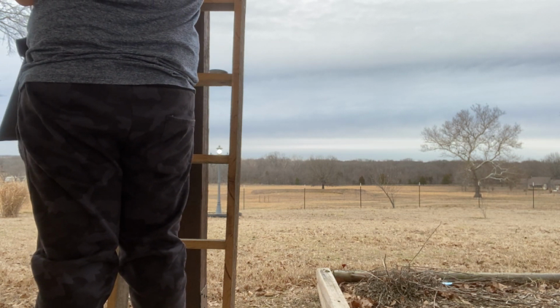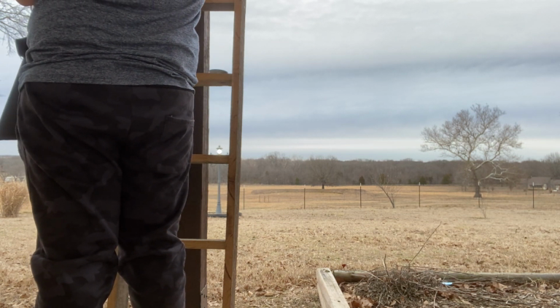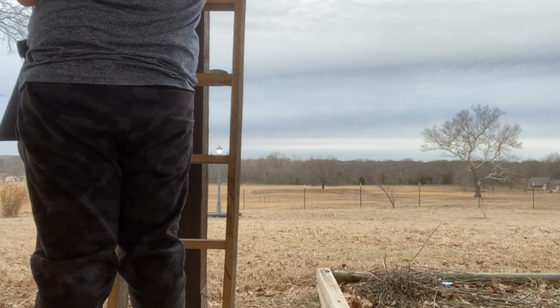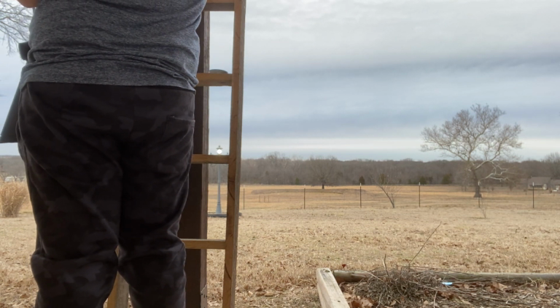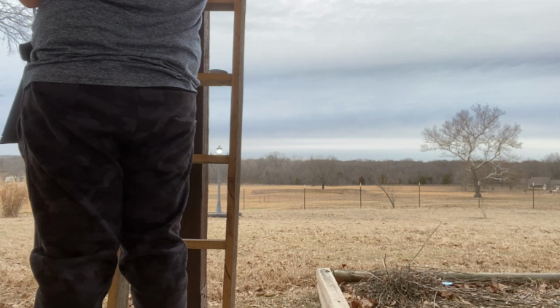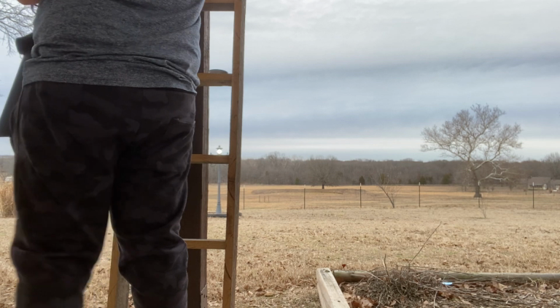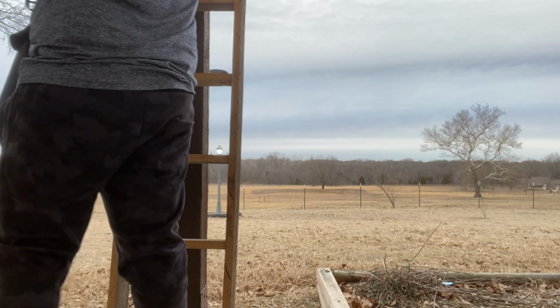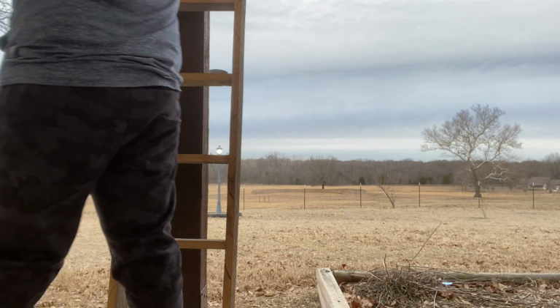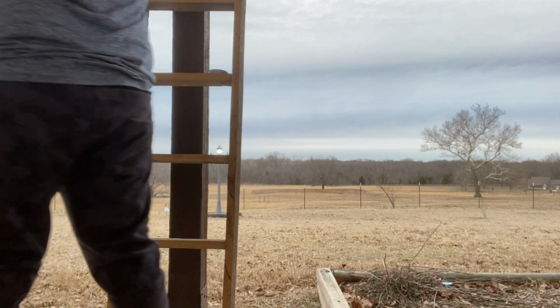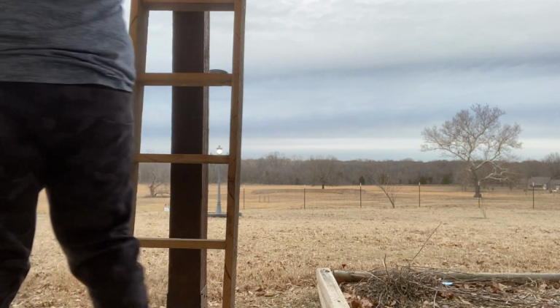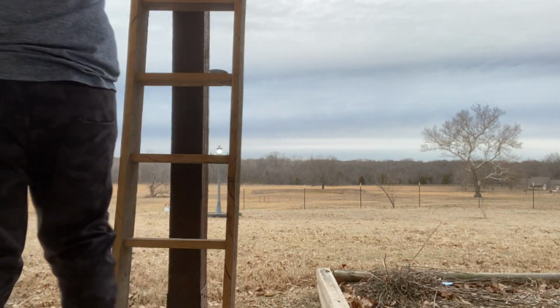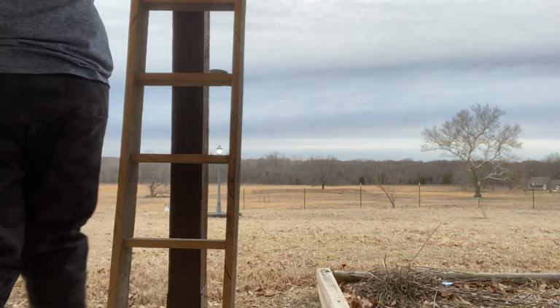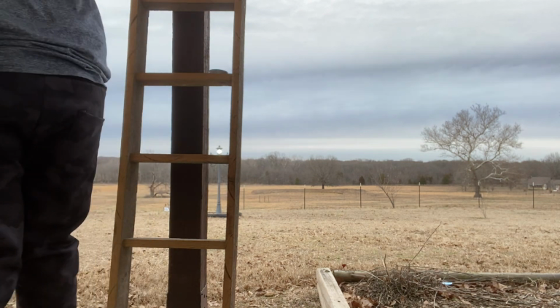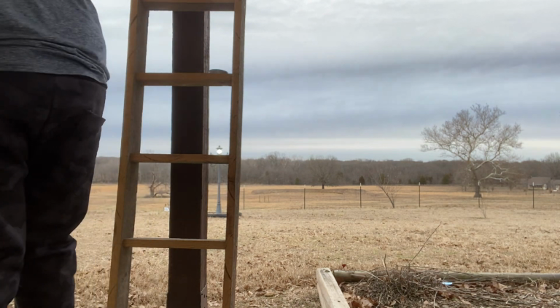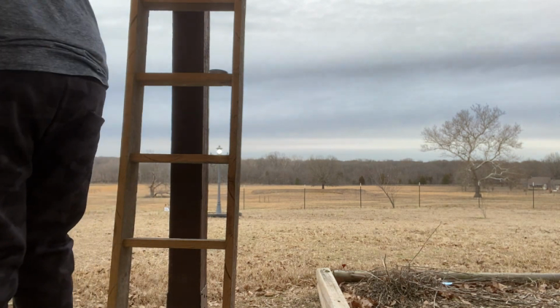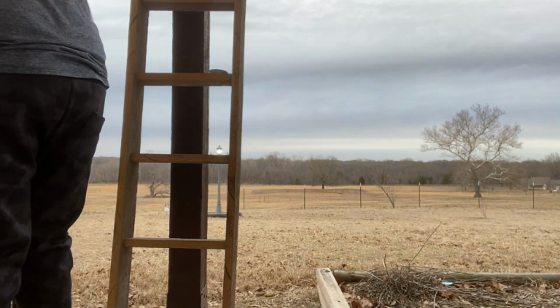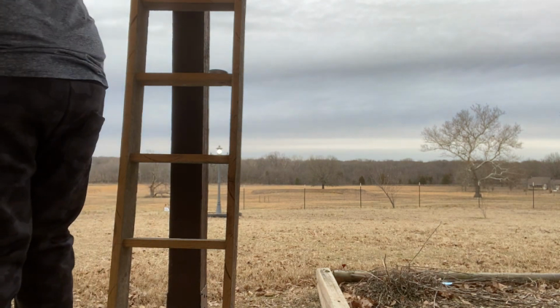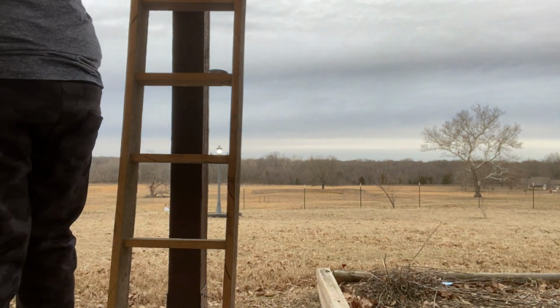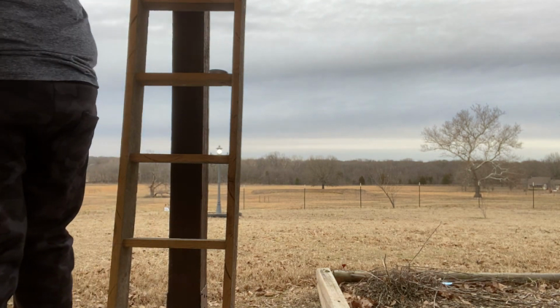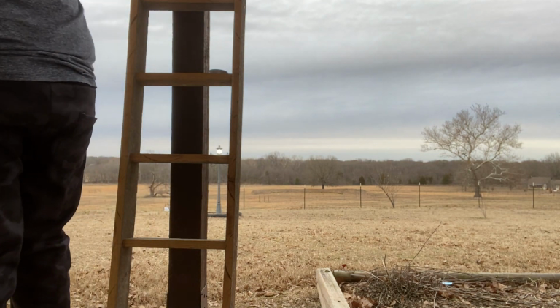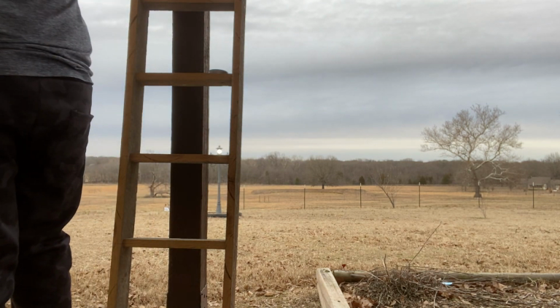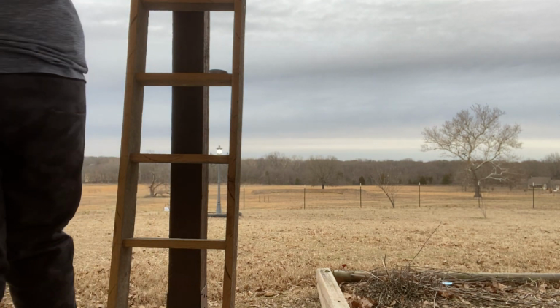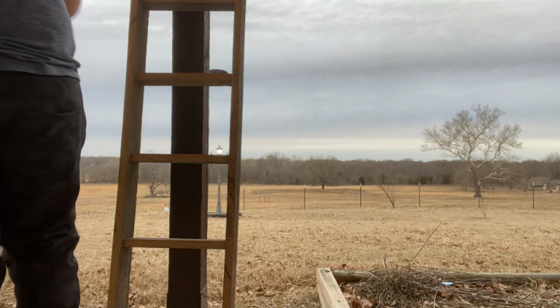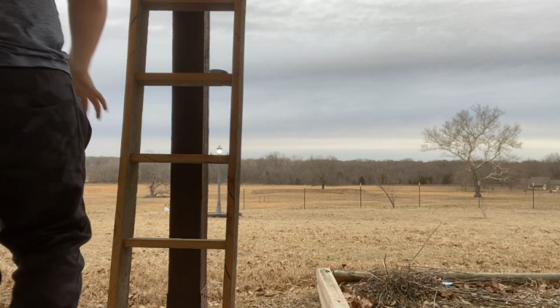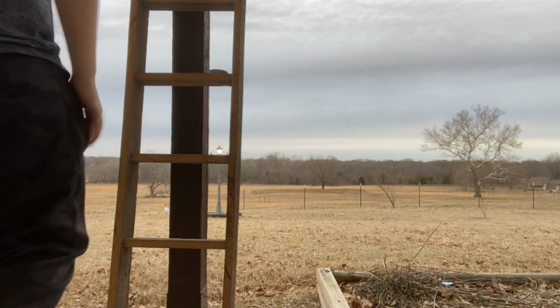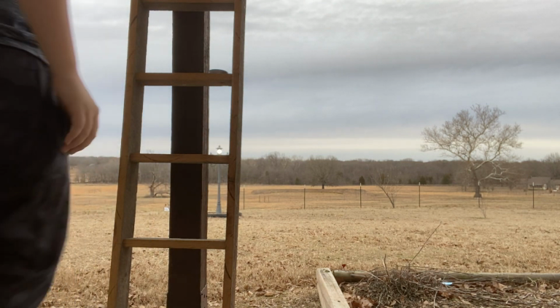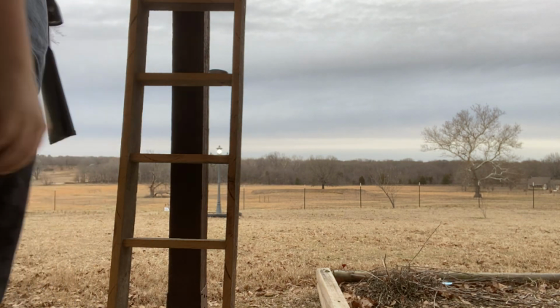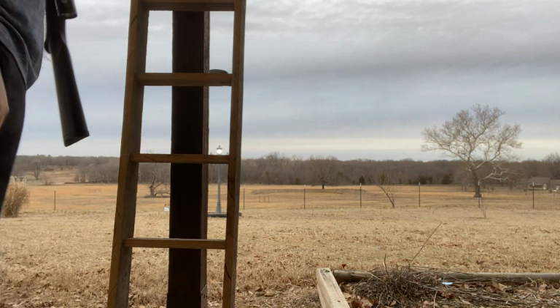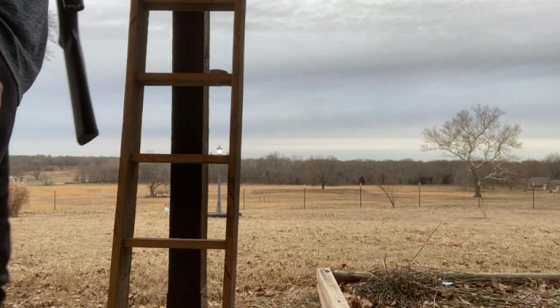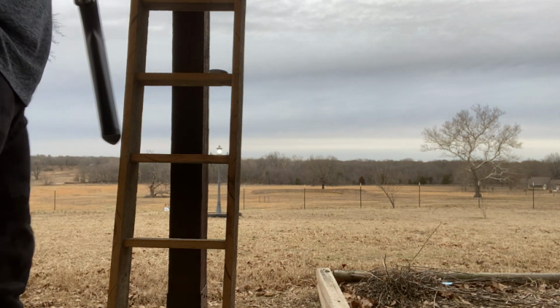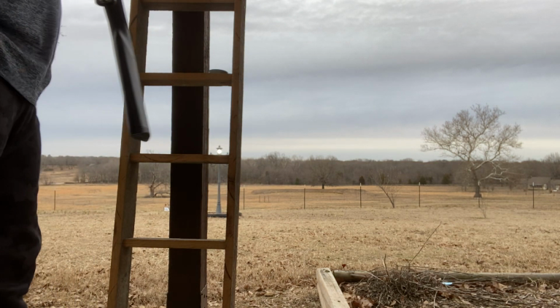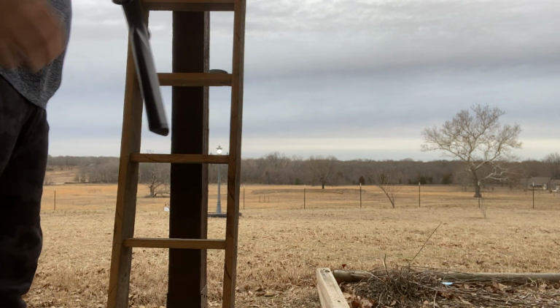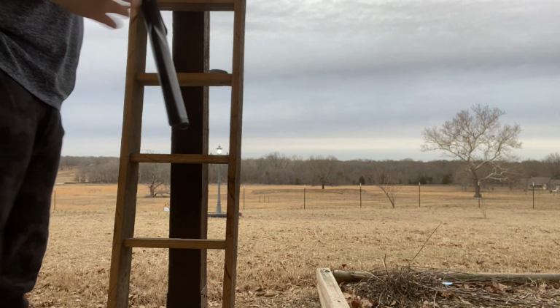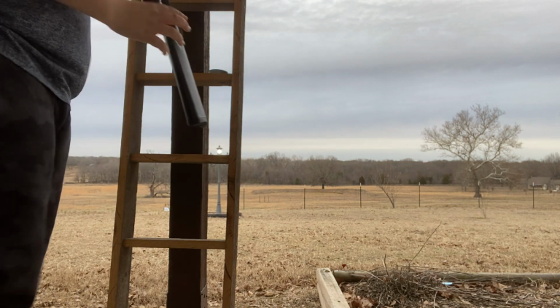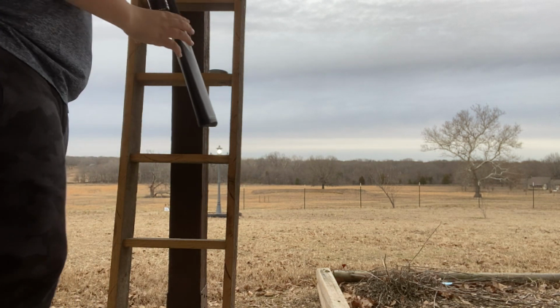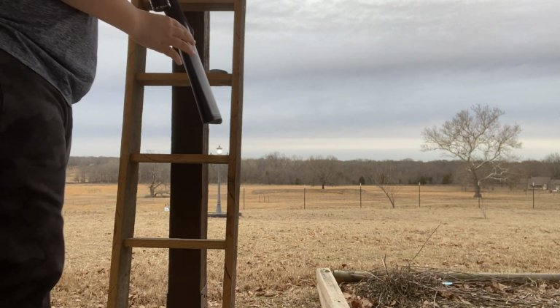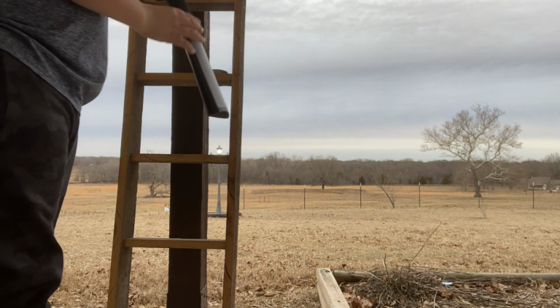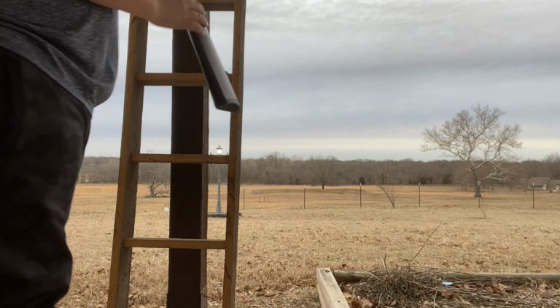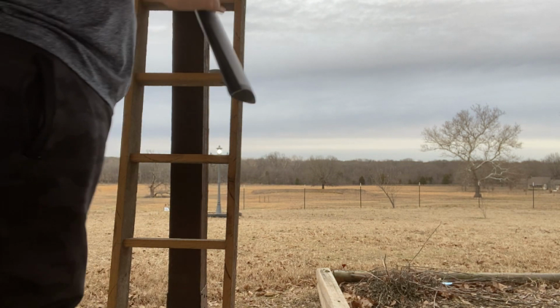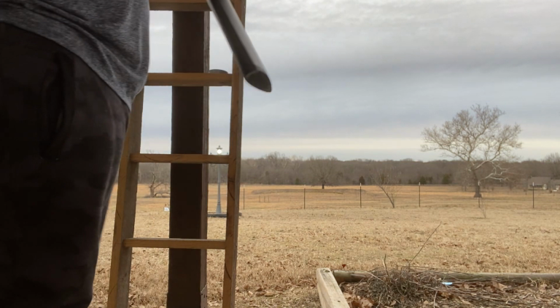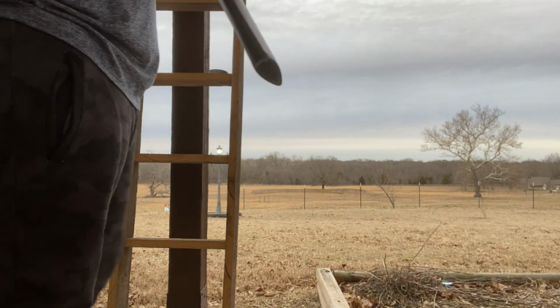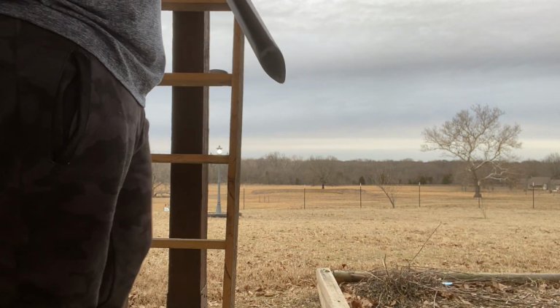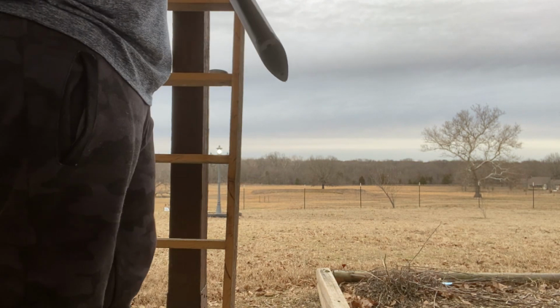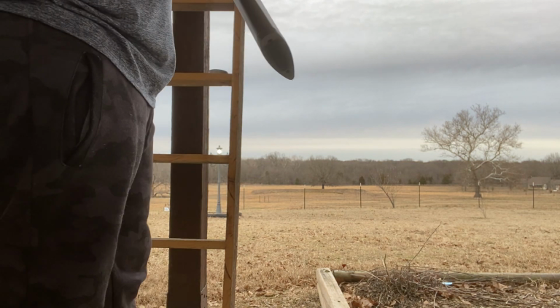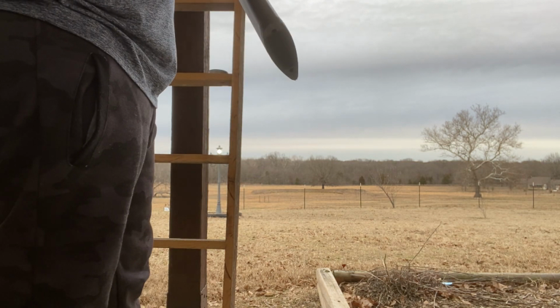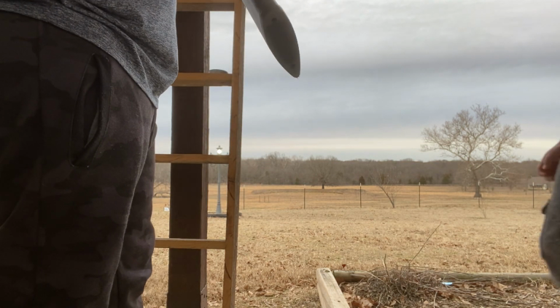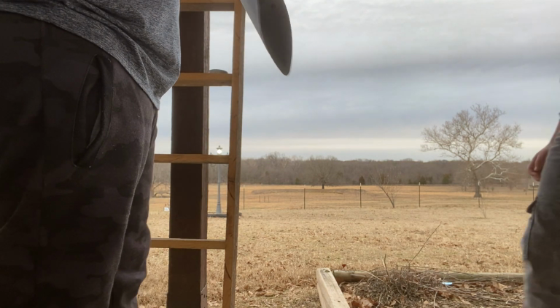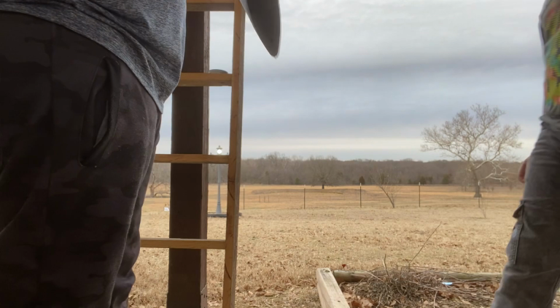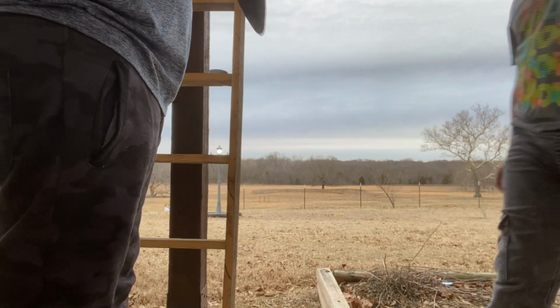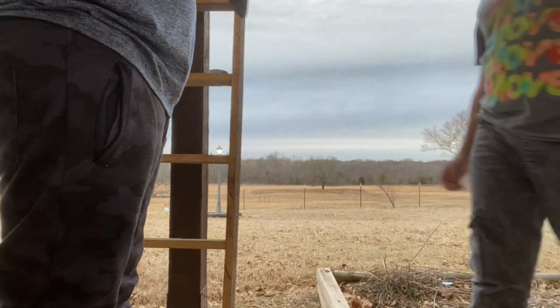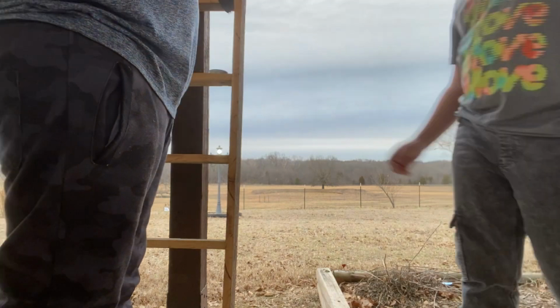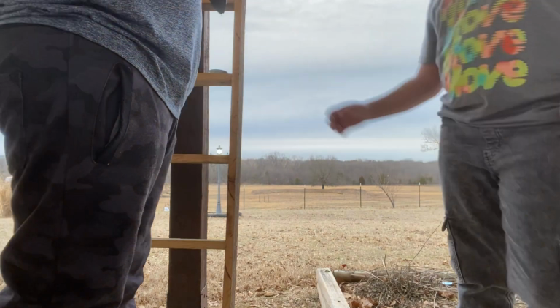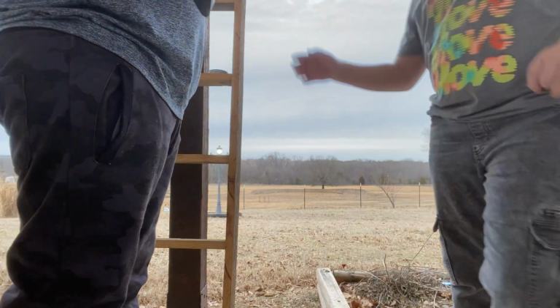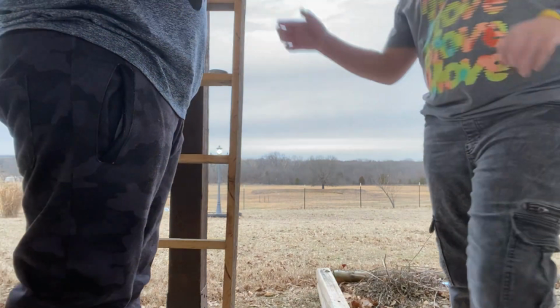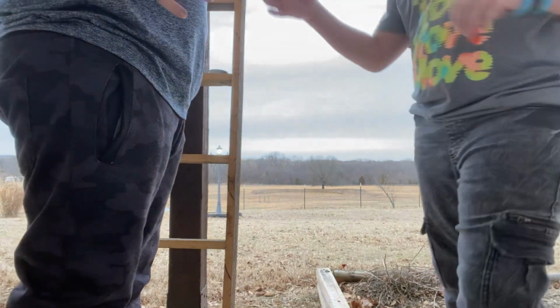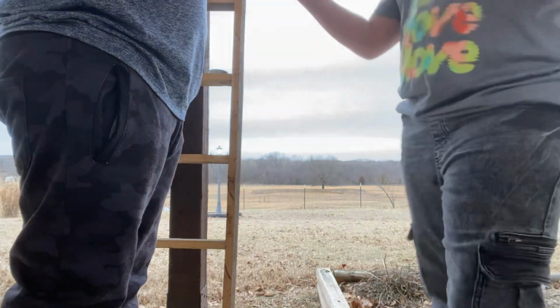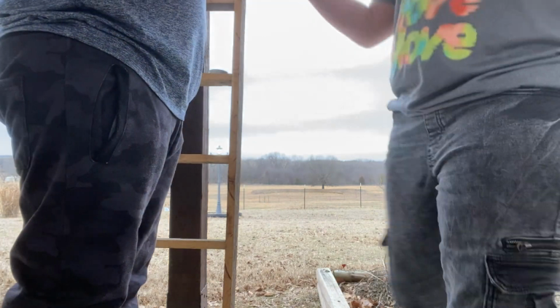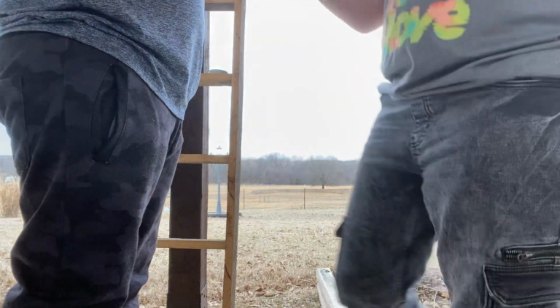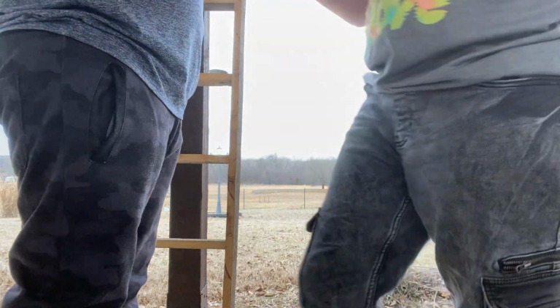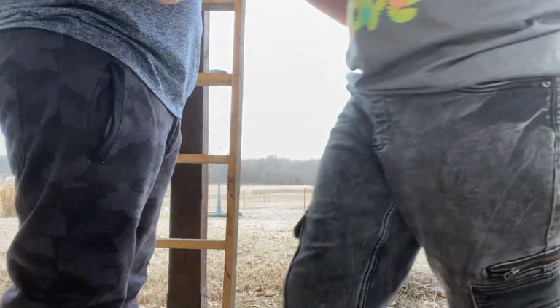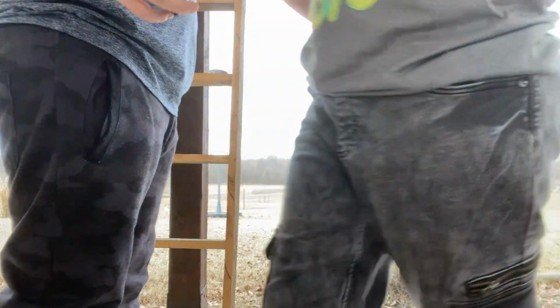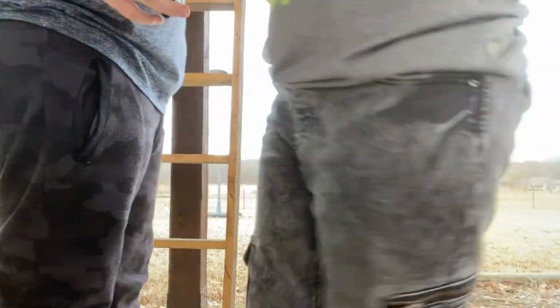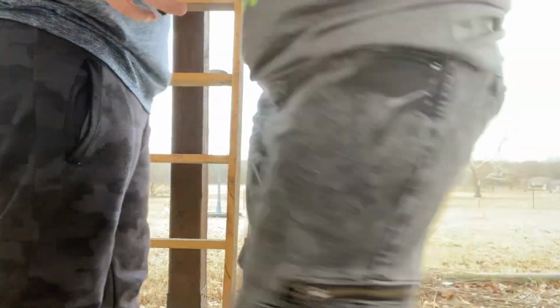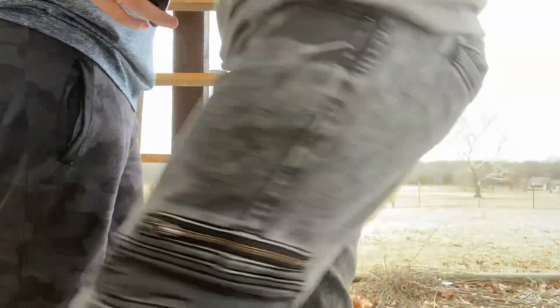All right, now I'm gonna let my brother try — he's been begging me the whole entire time. It's not sided in.